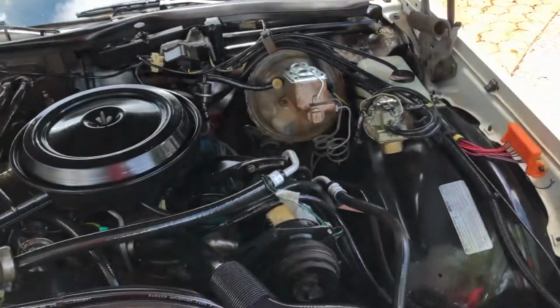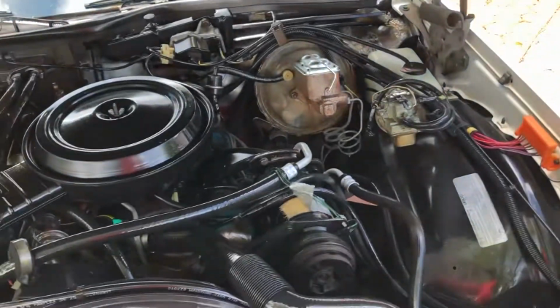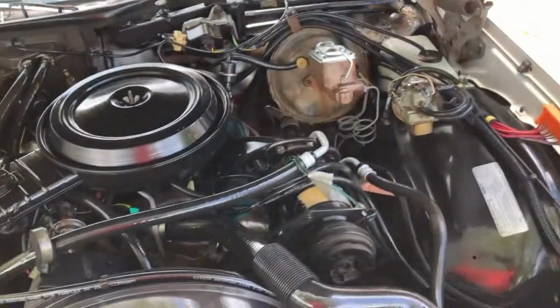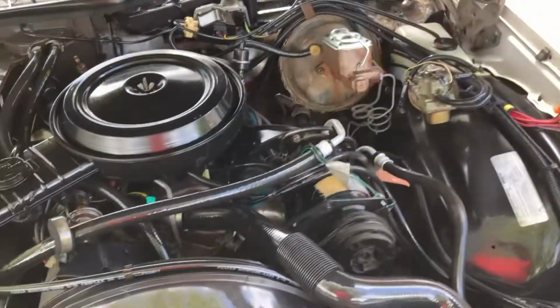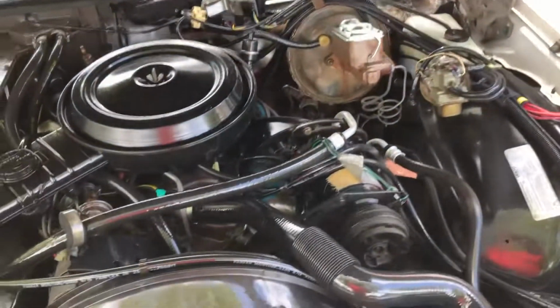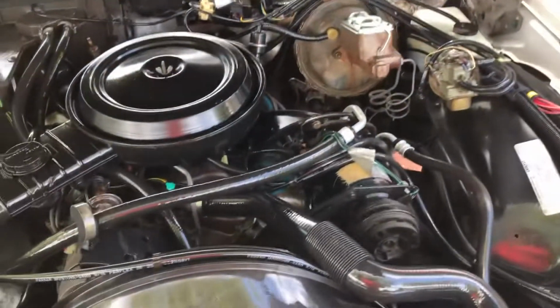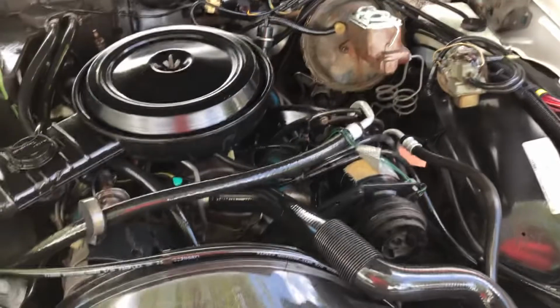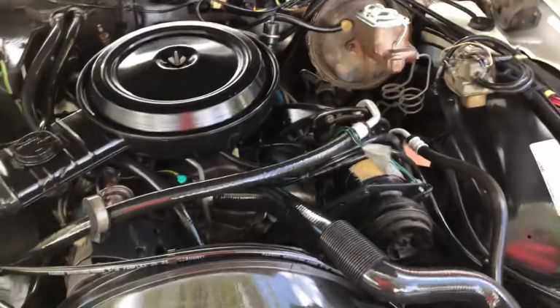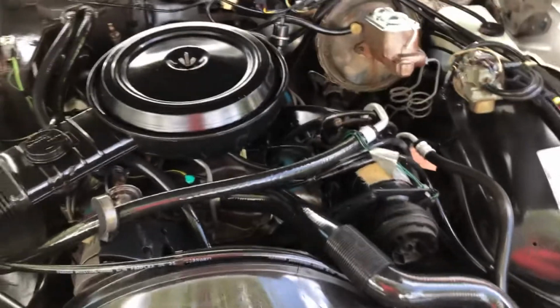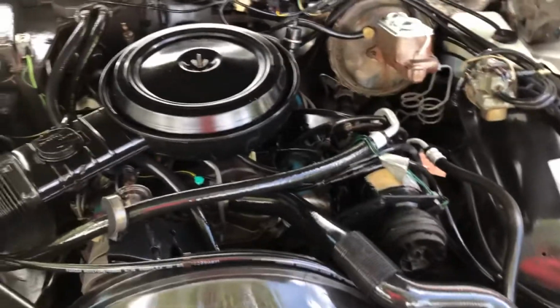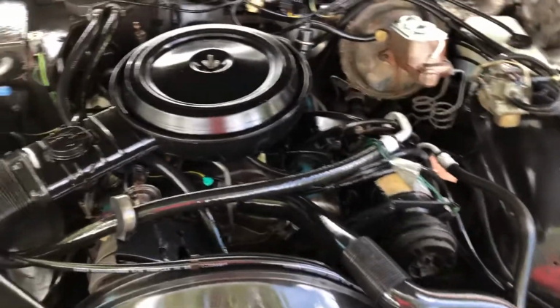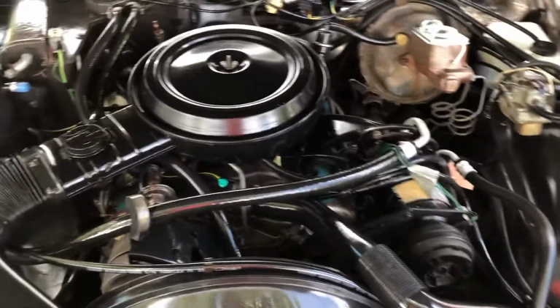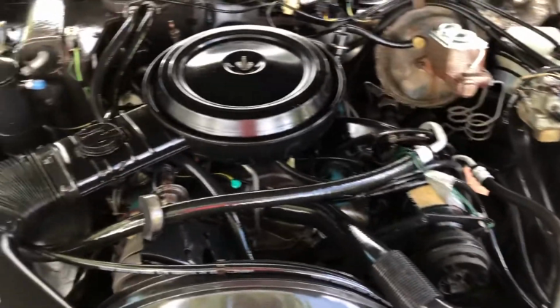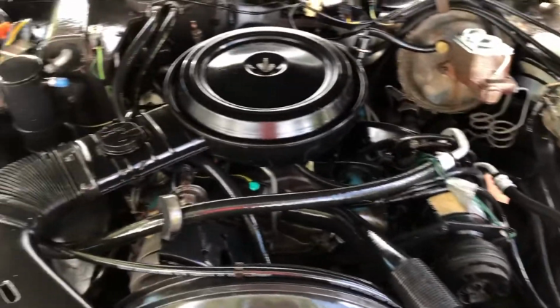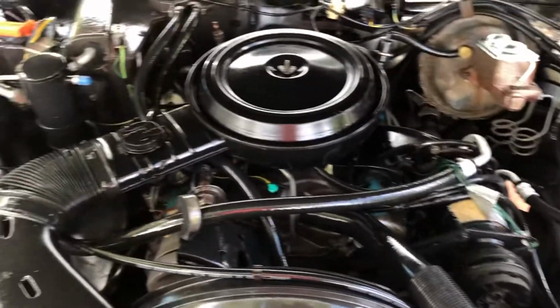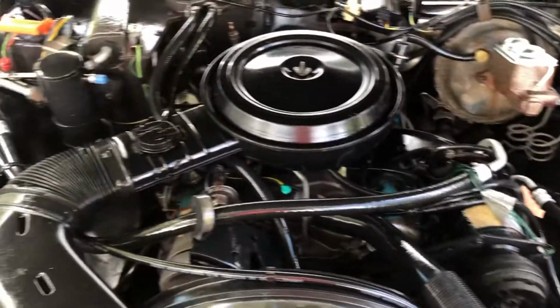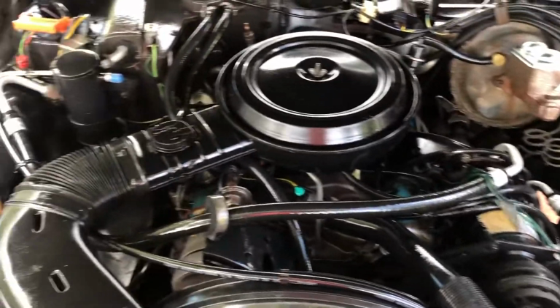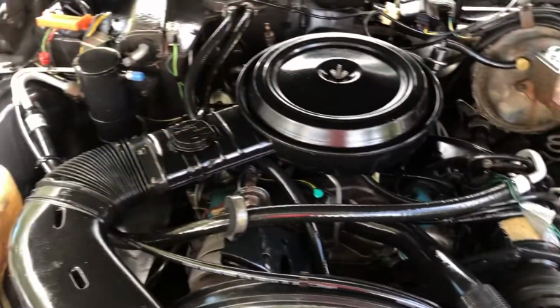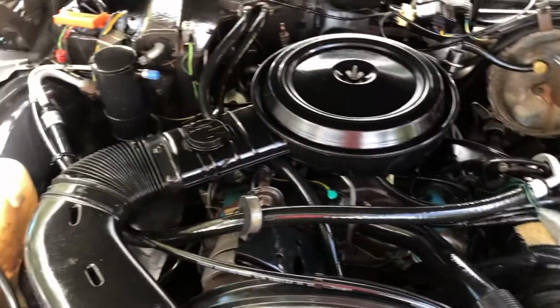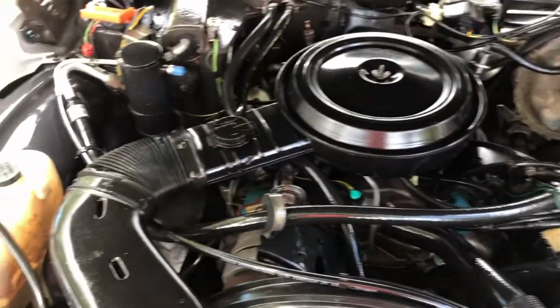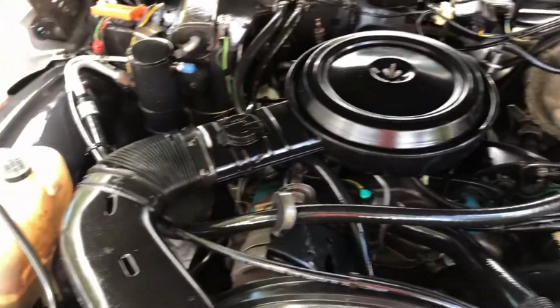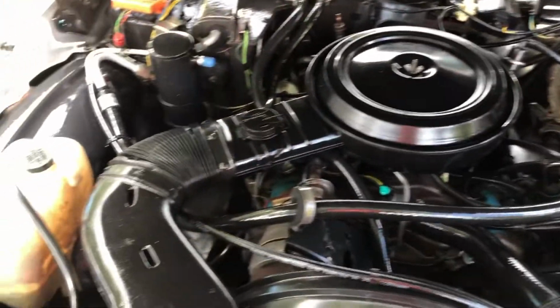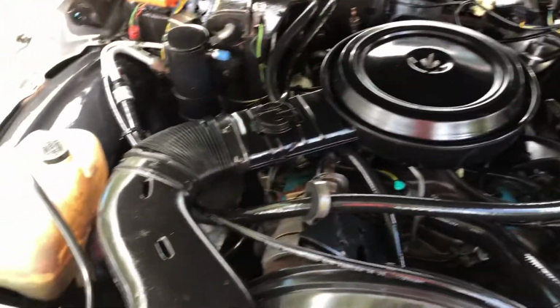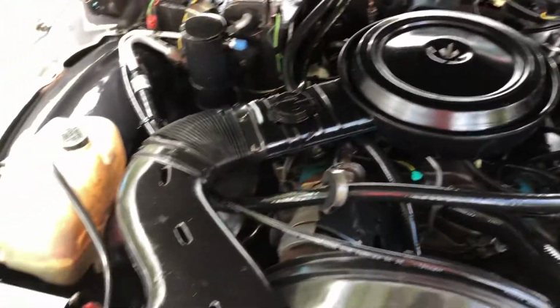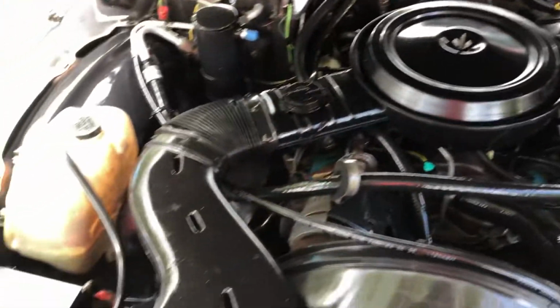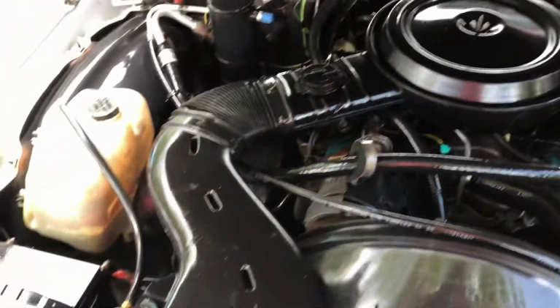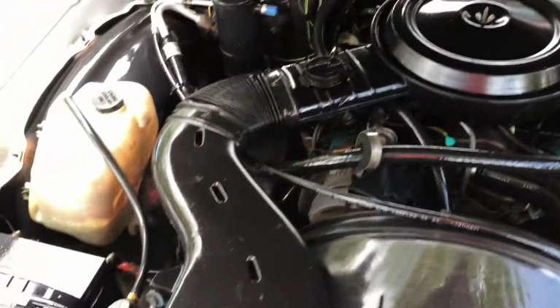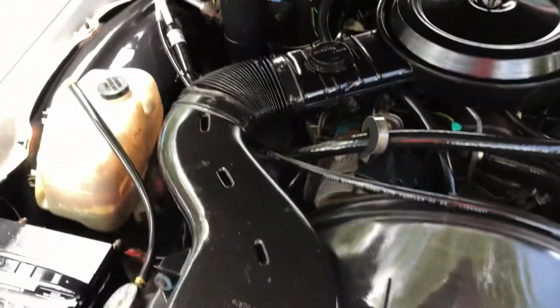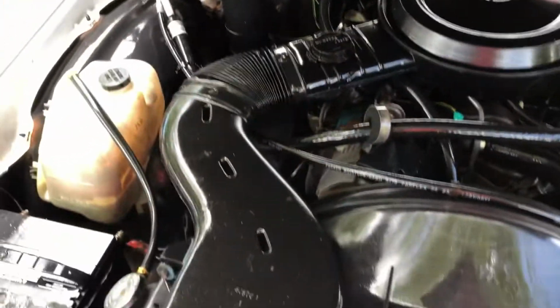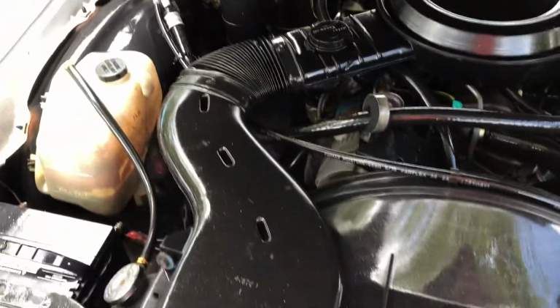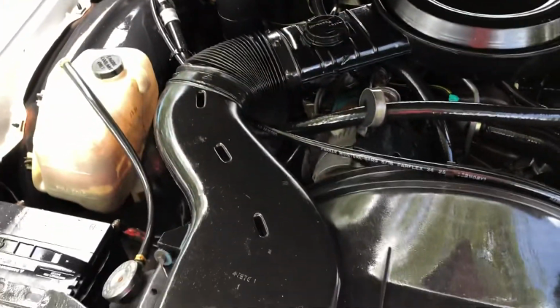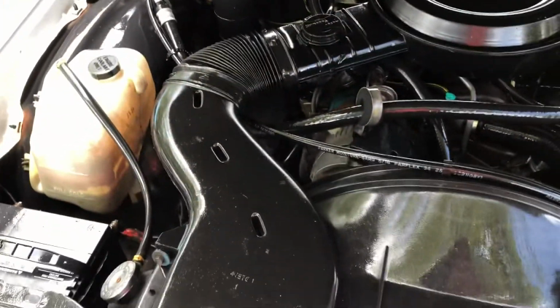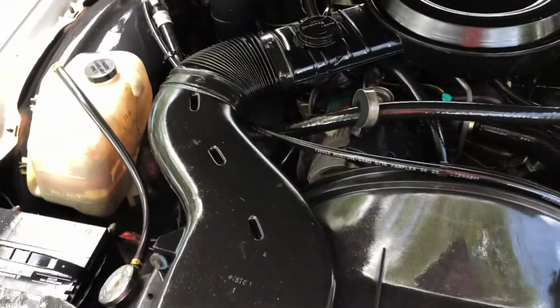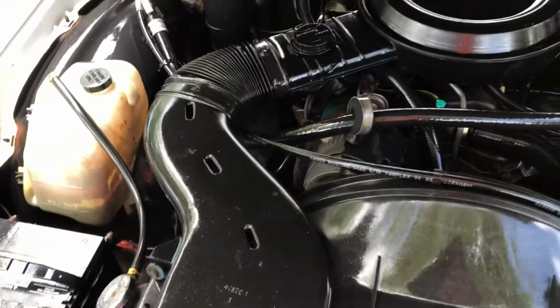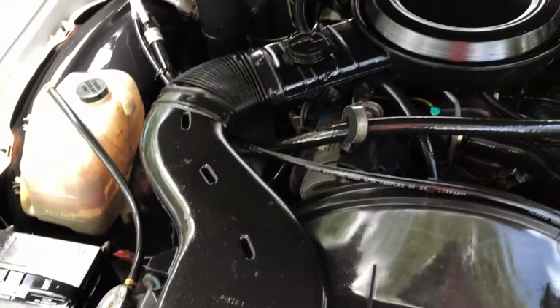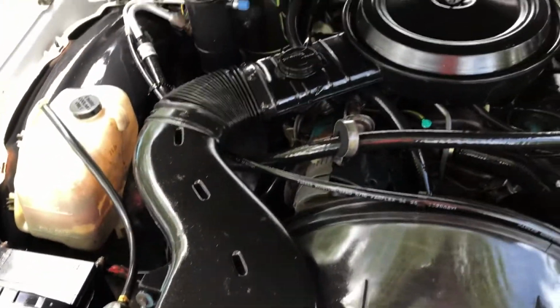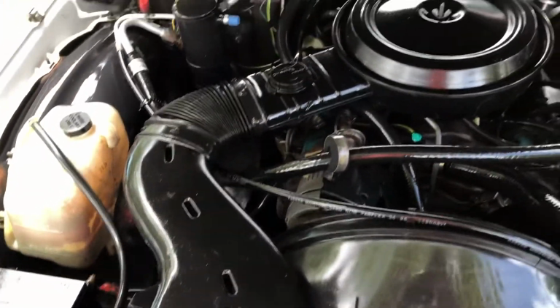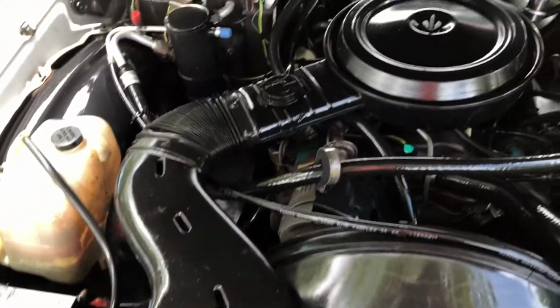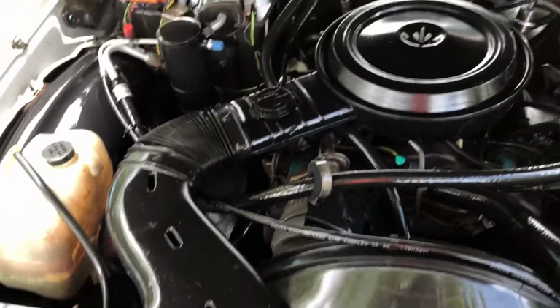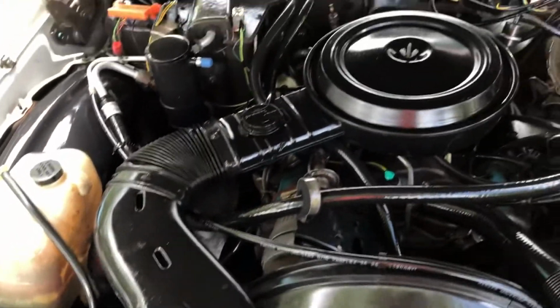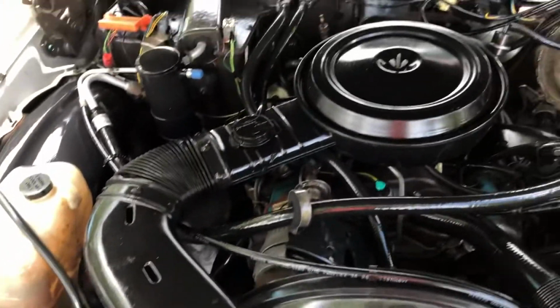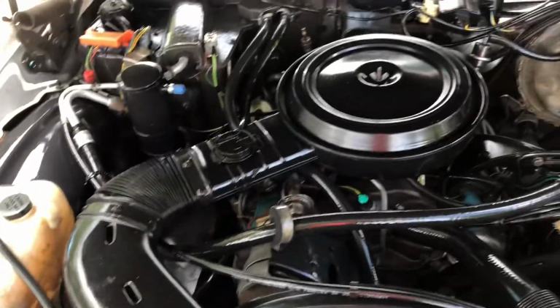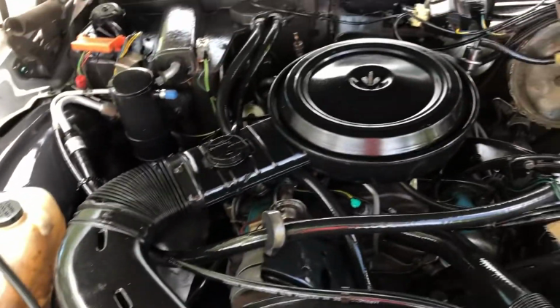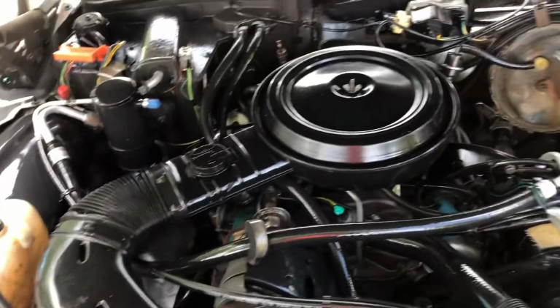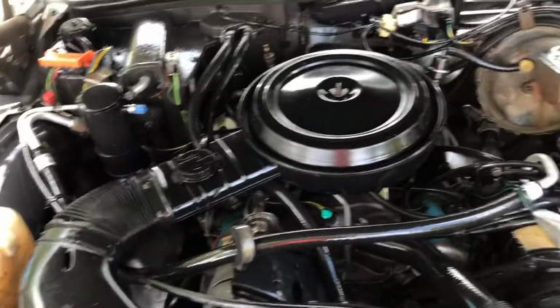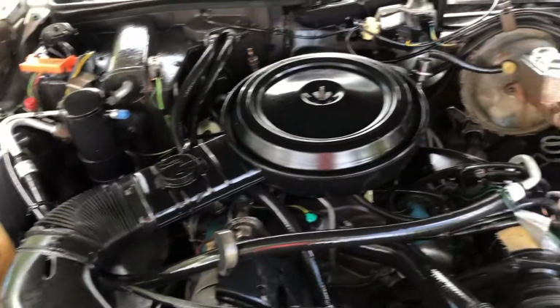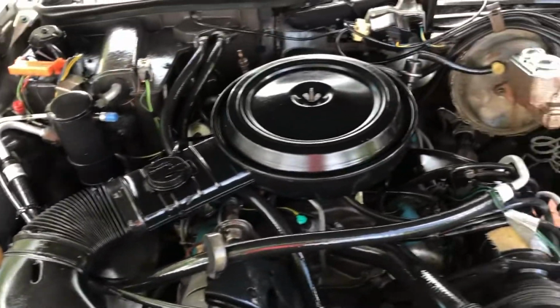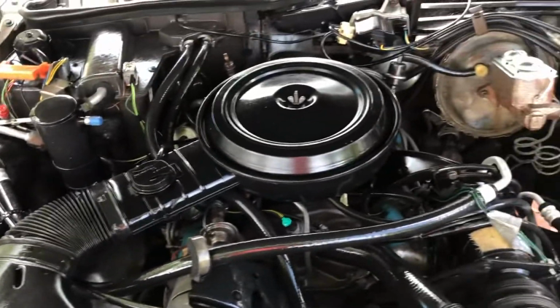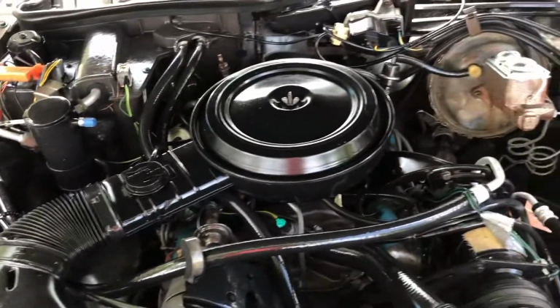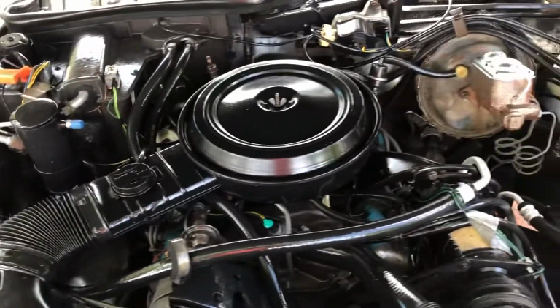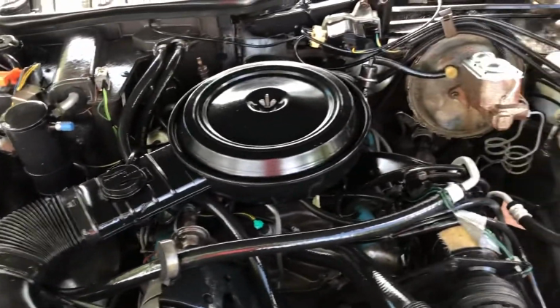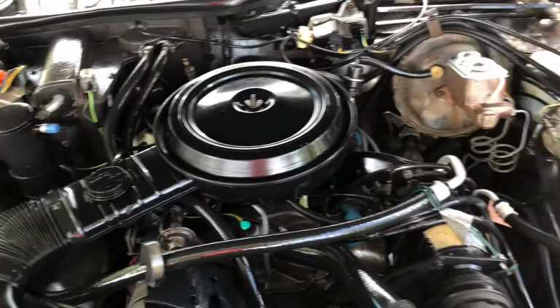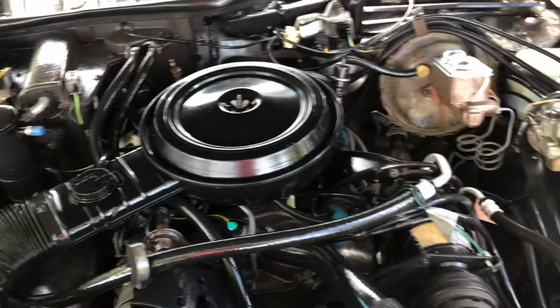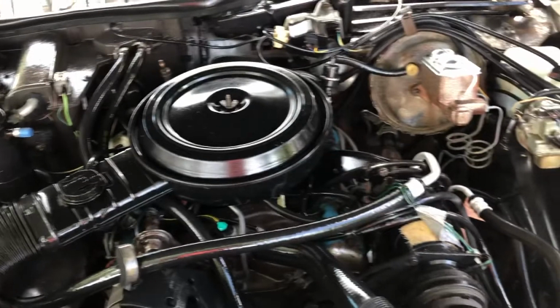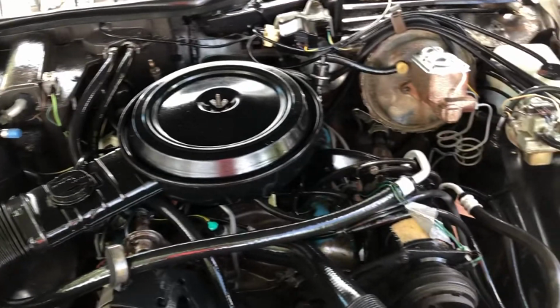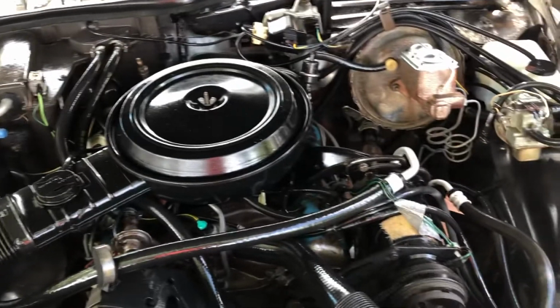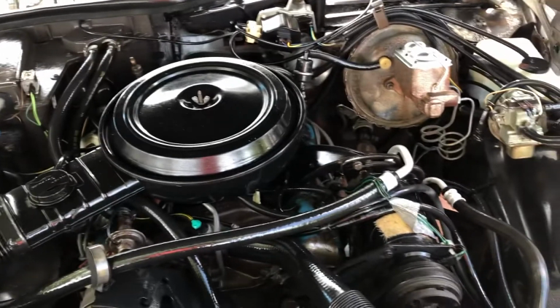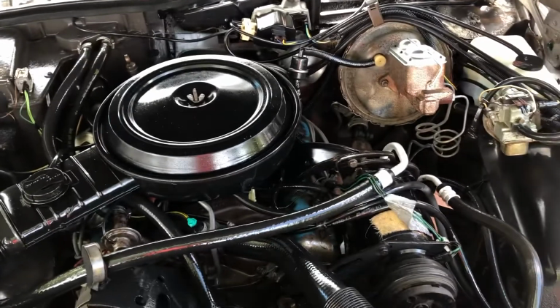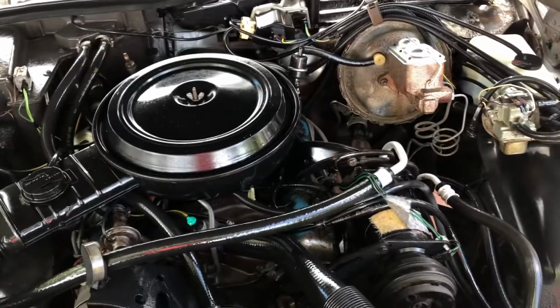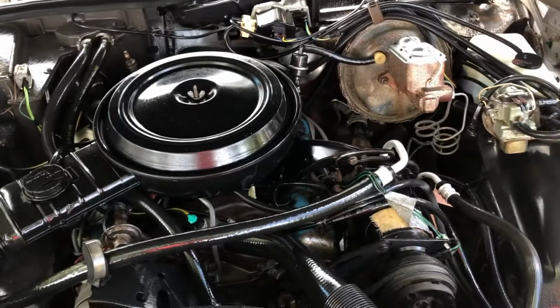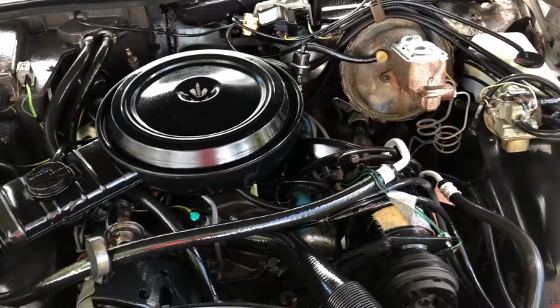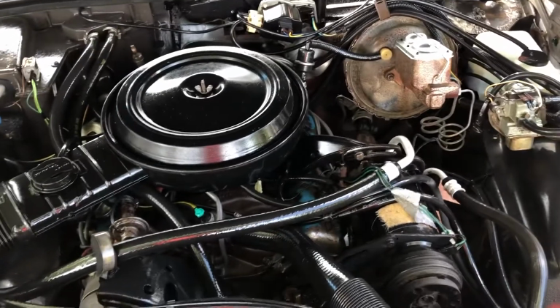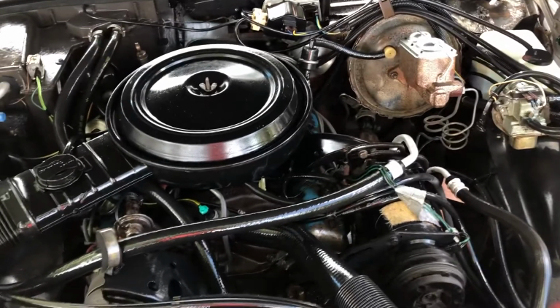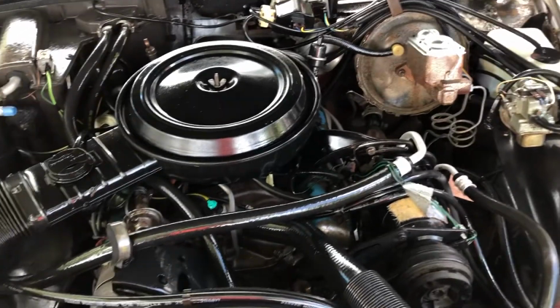It's got a stock 305, all original, absolutely no modifications, and it's running great.